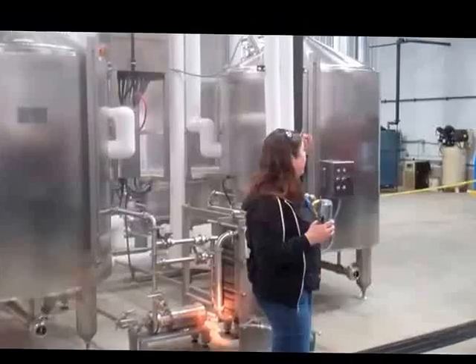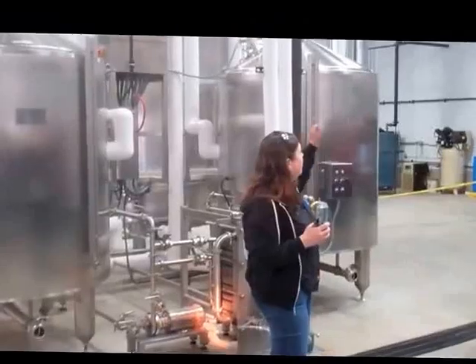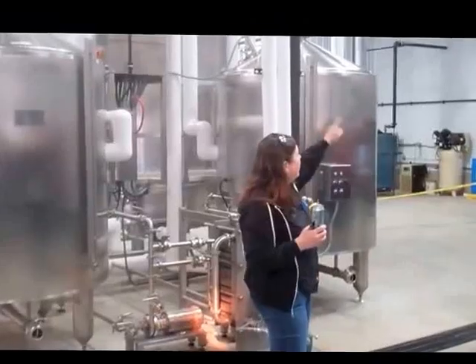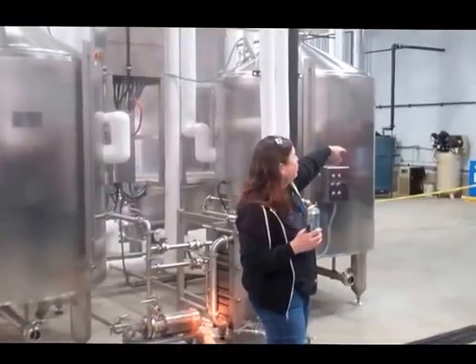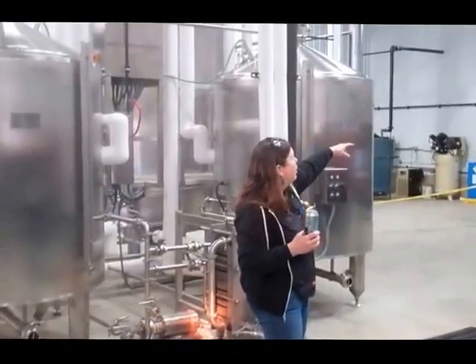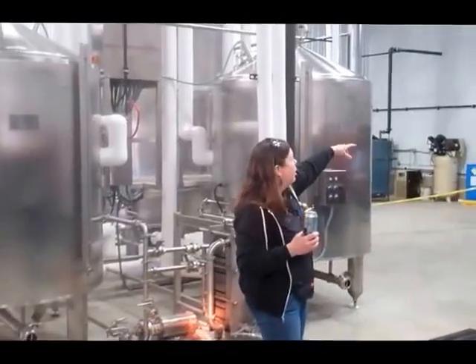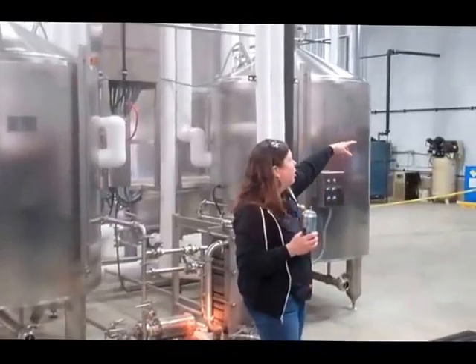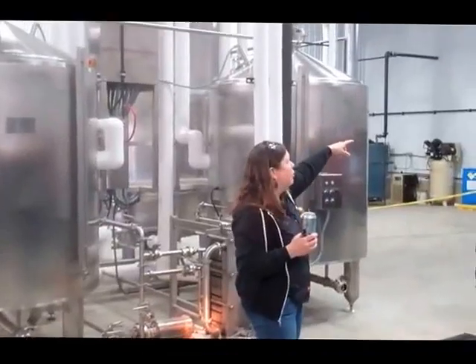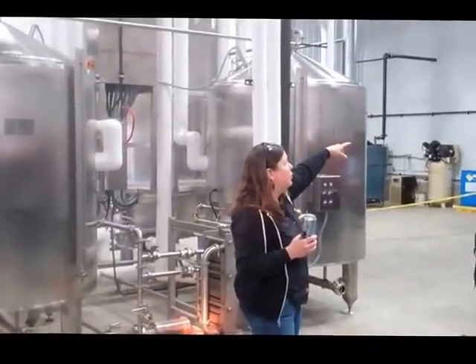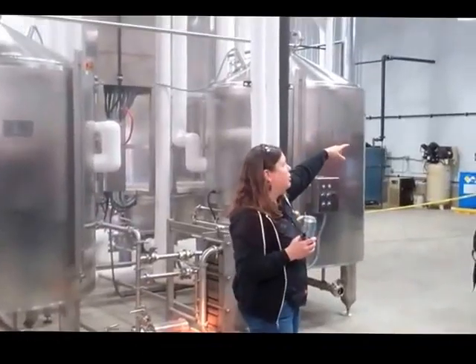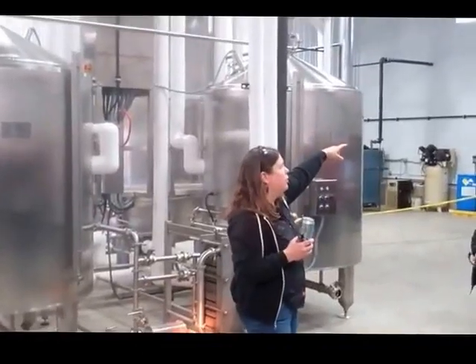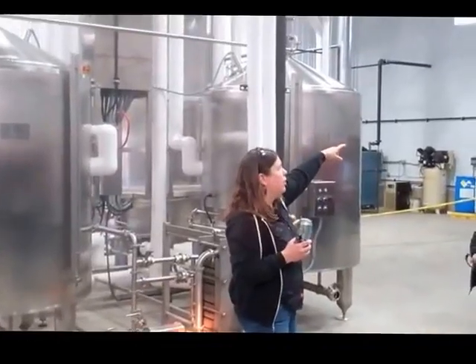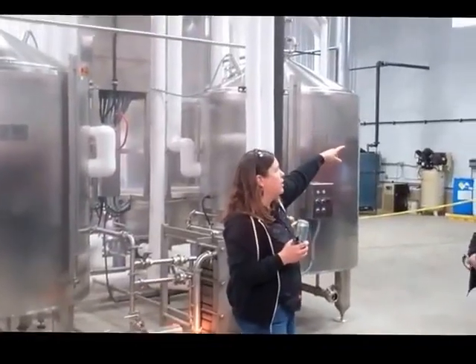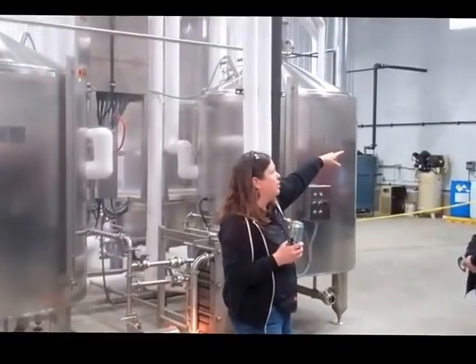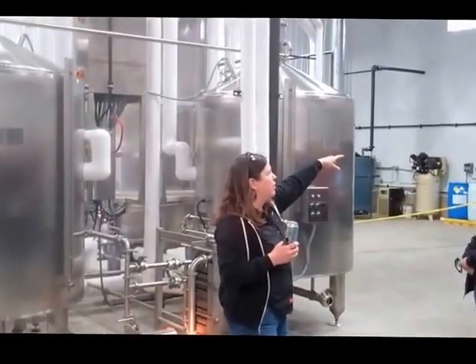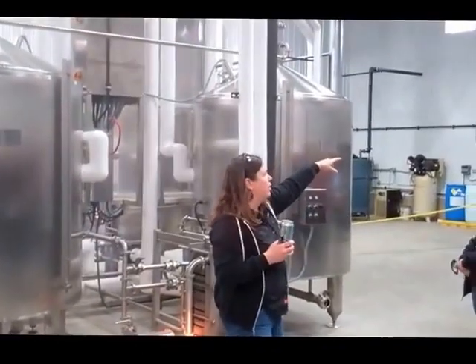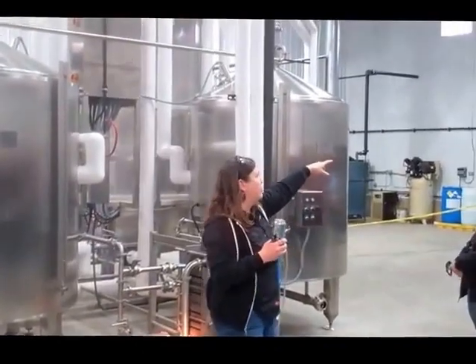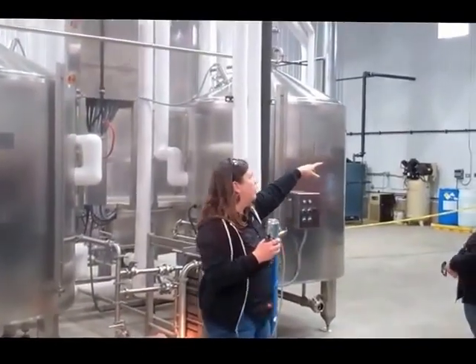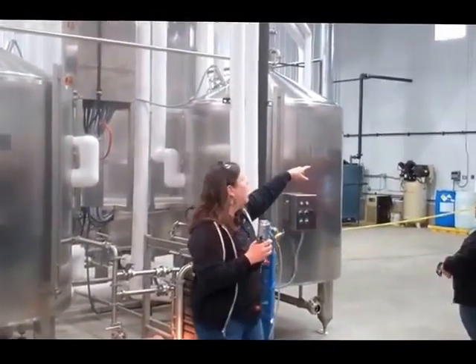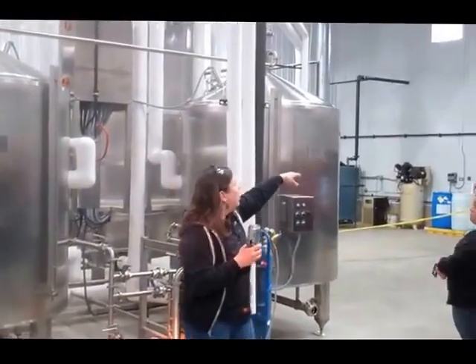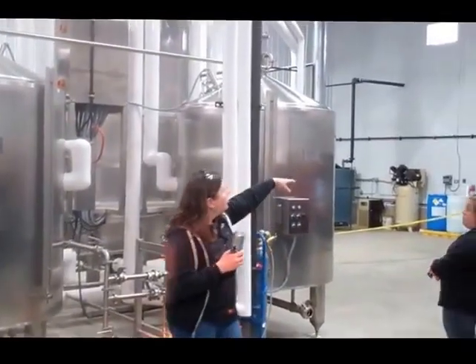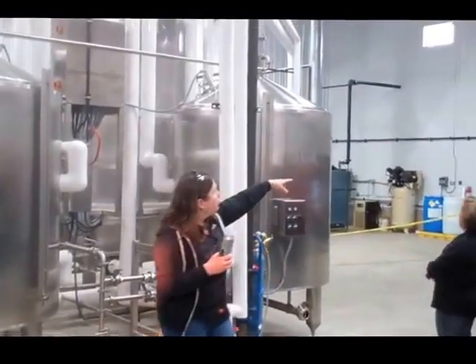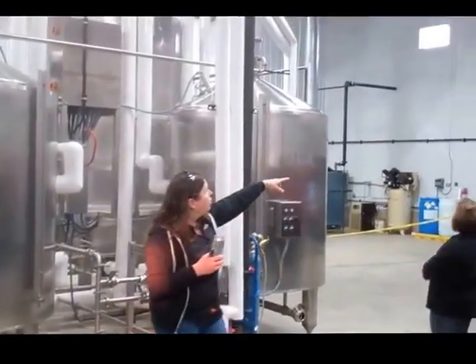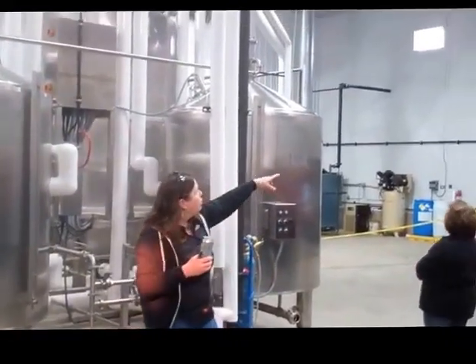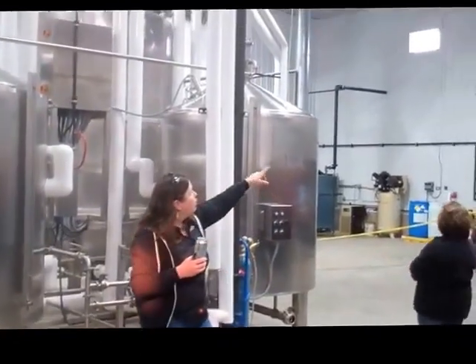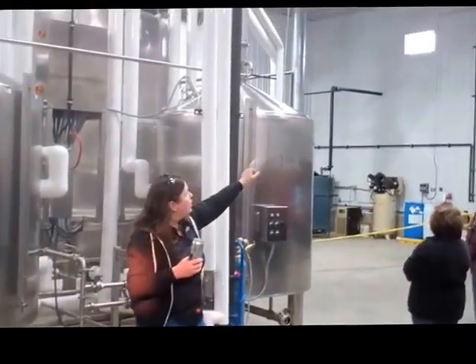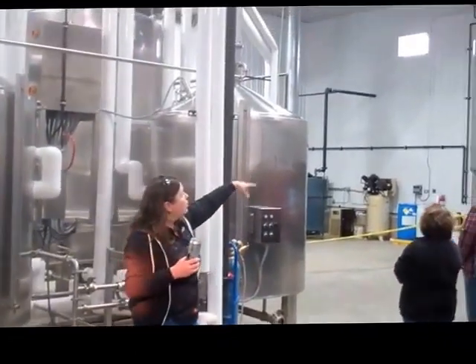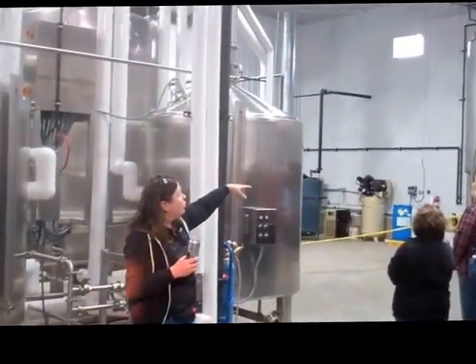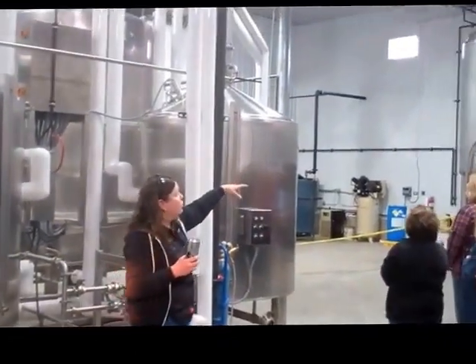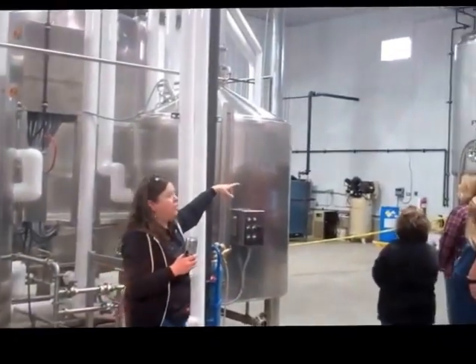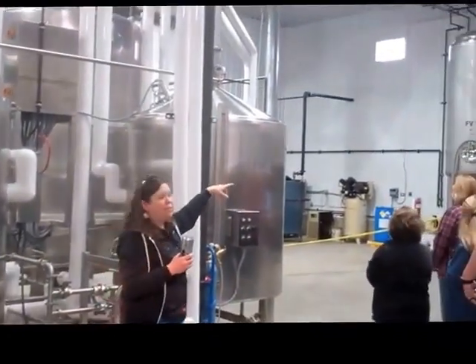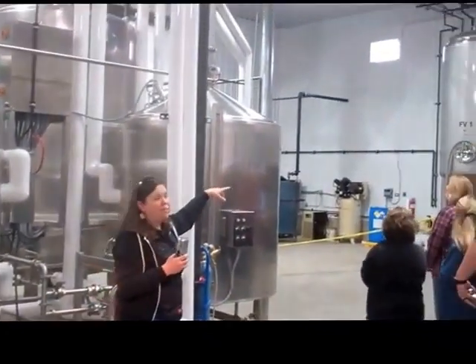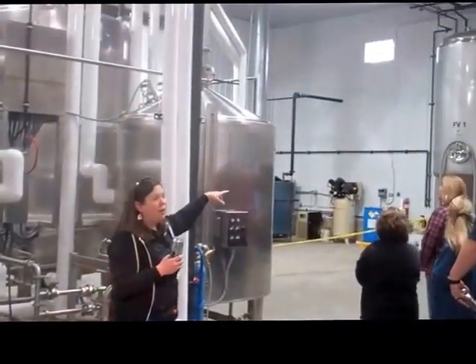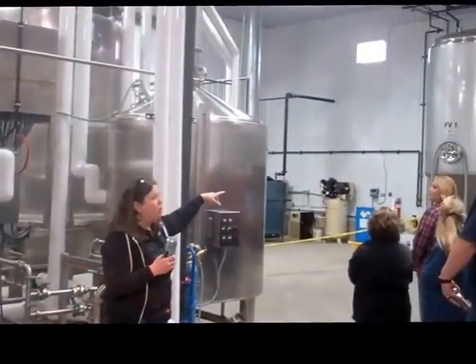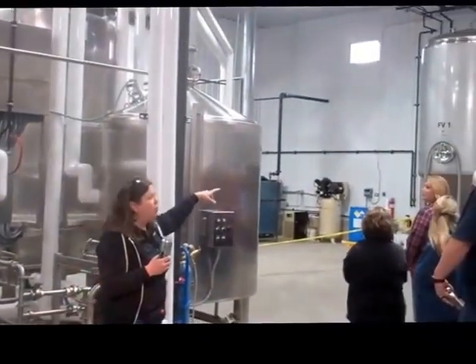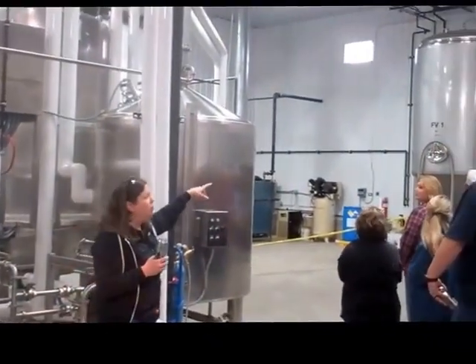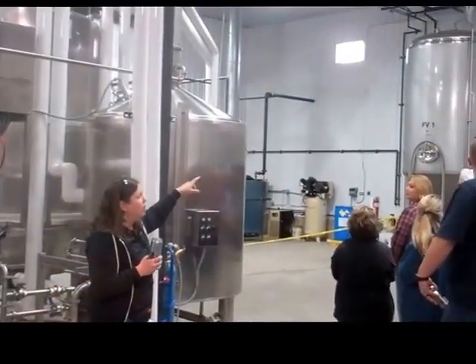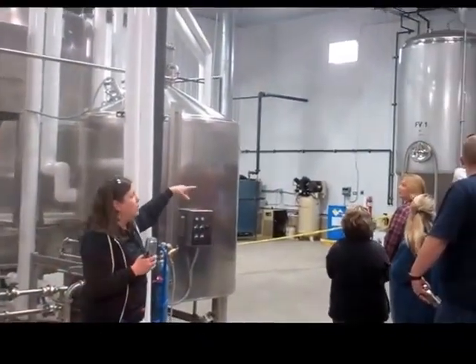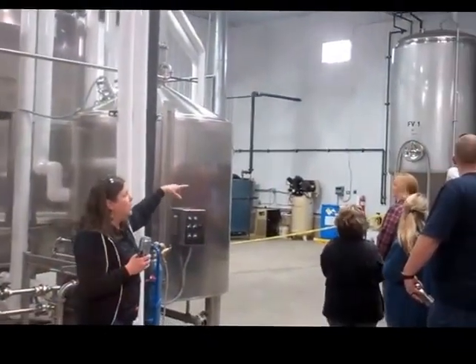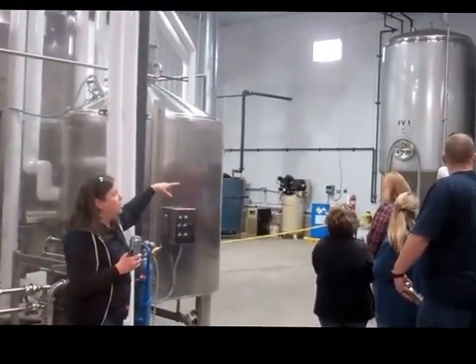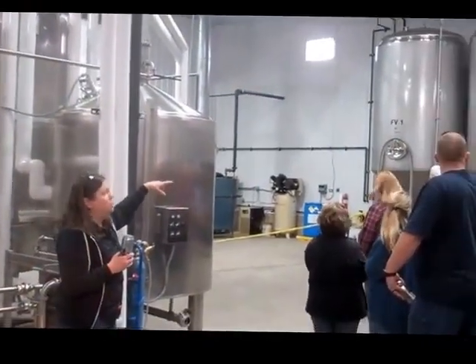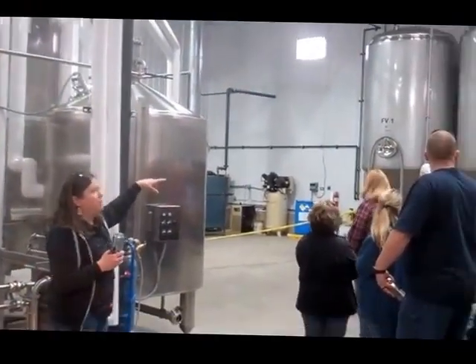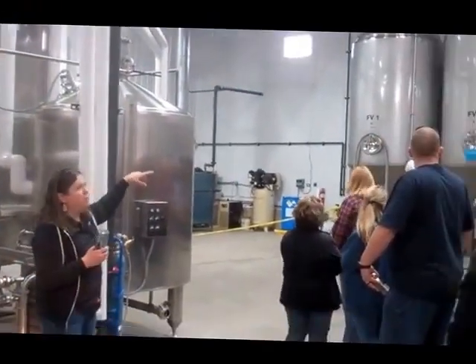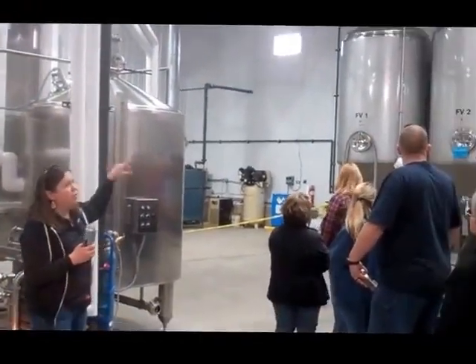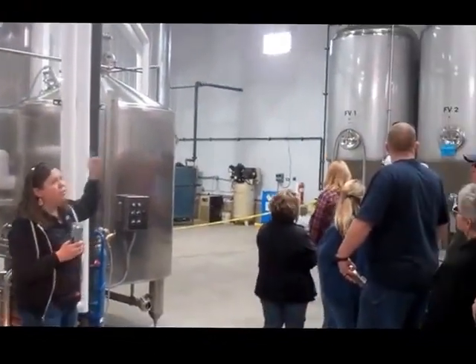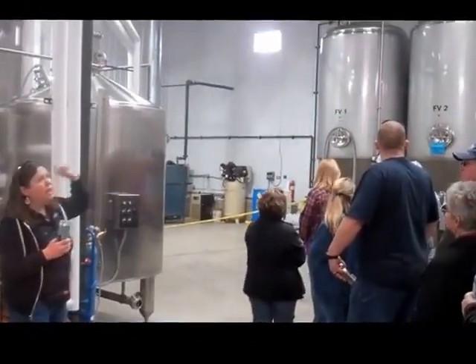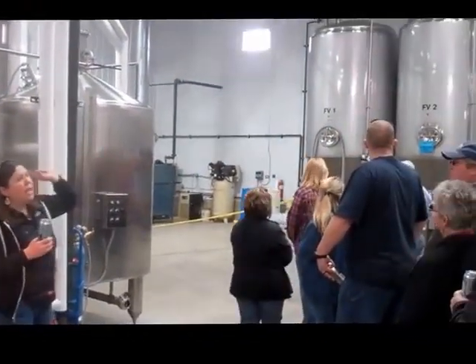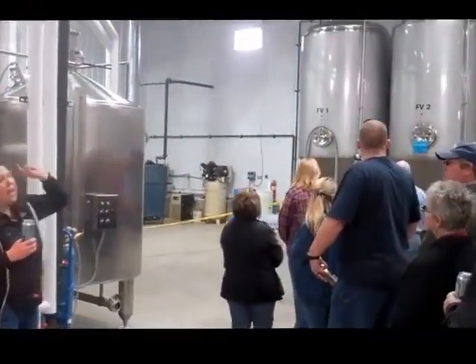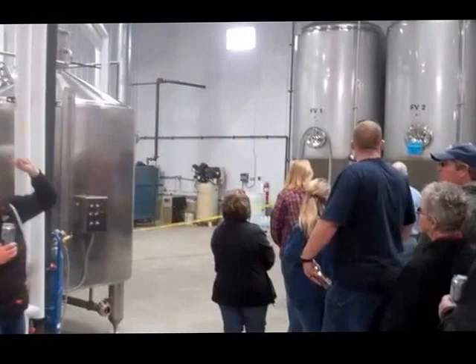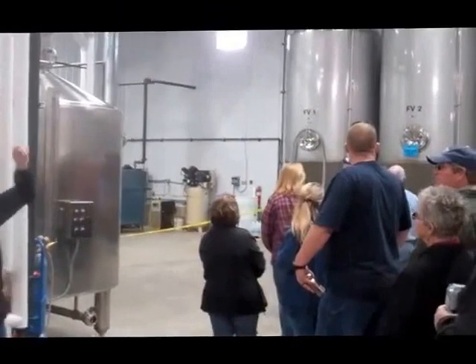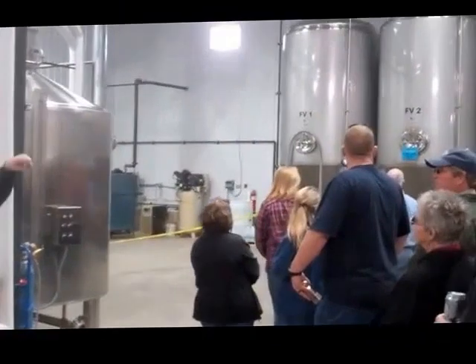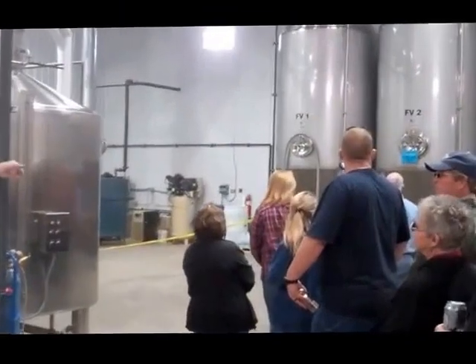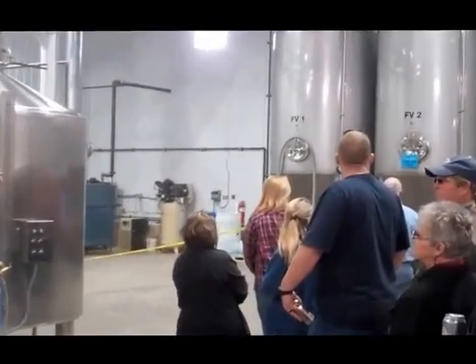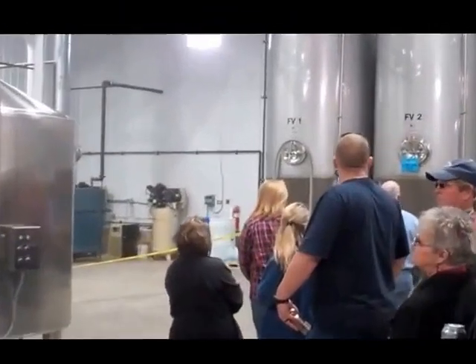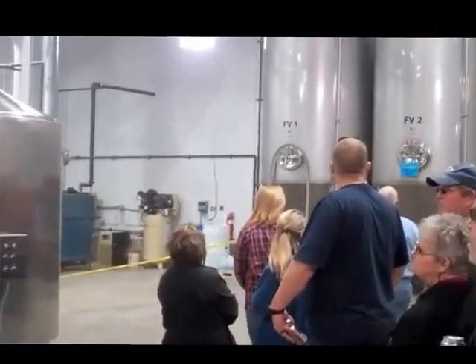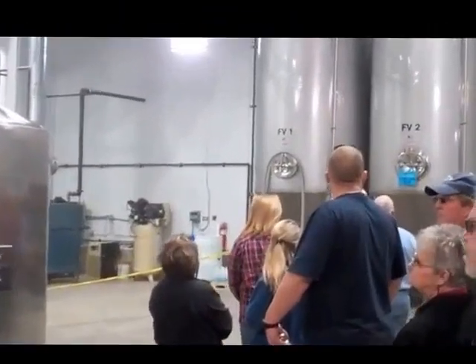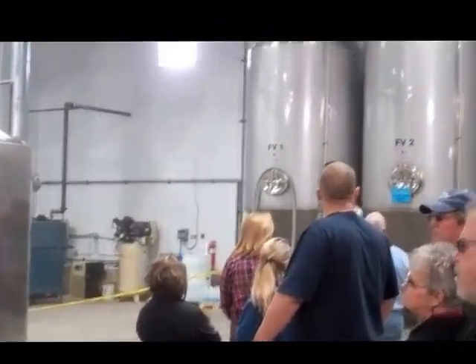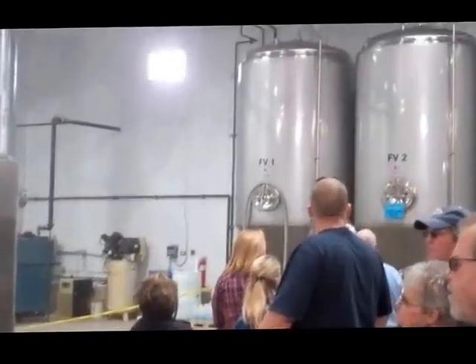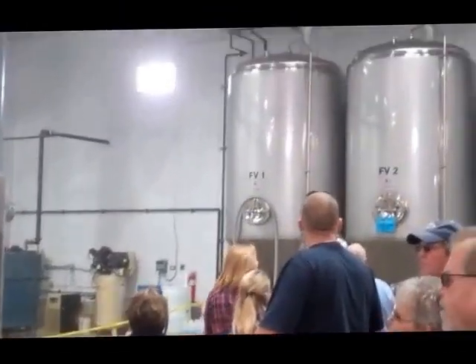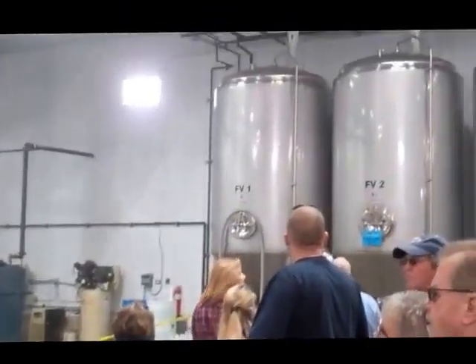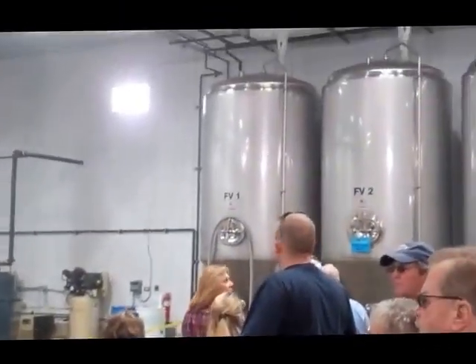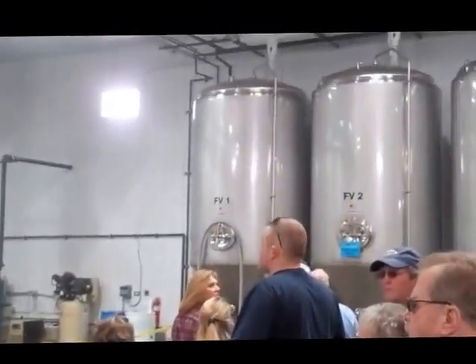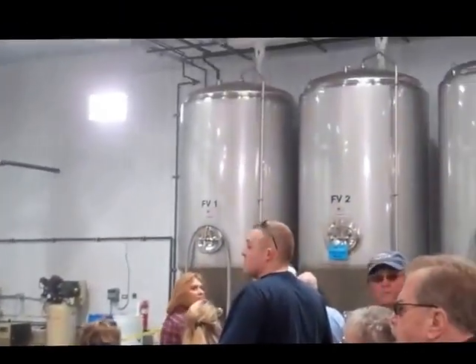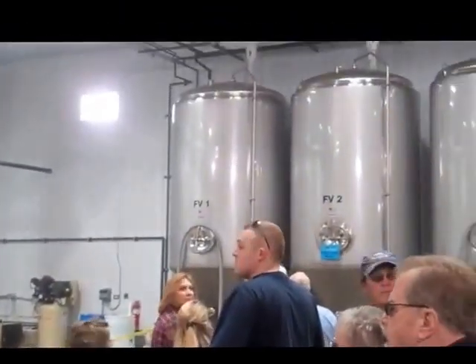And run it over into one of these vessels. So these are 60-barrel fermentation vessels, and then we have 60-barrel bright tanks.